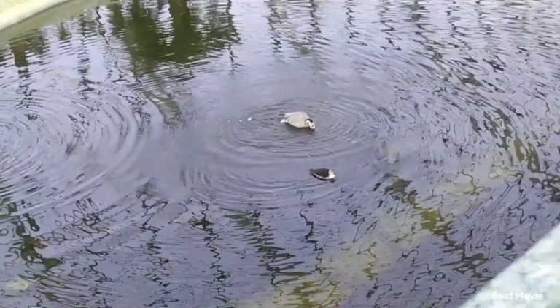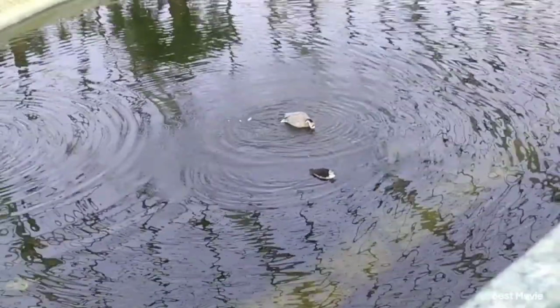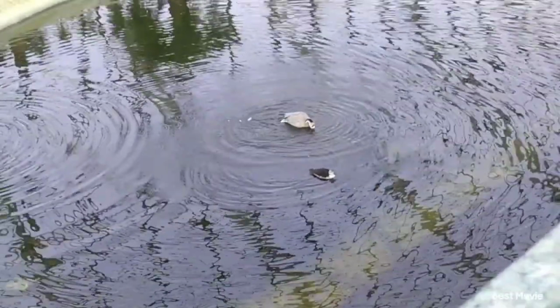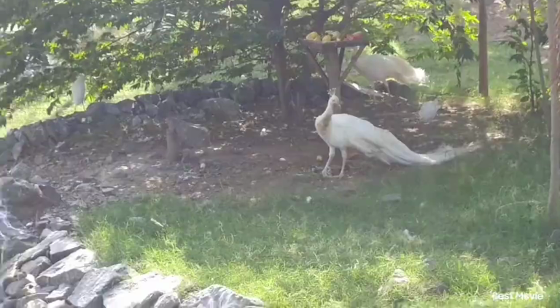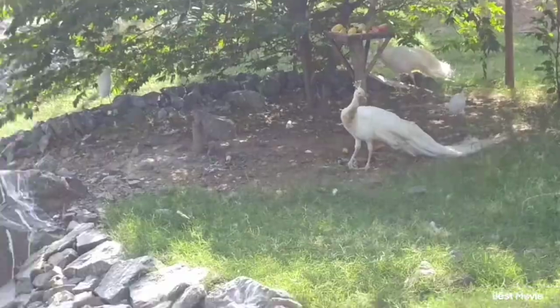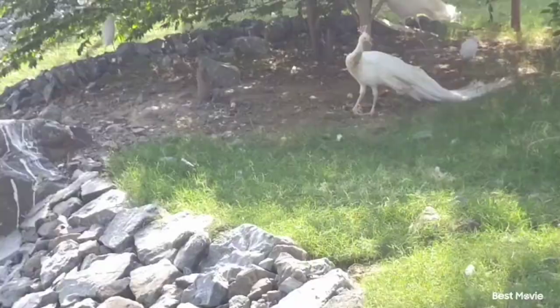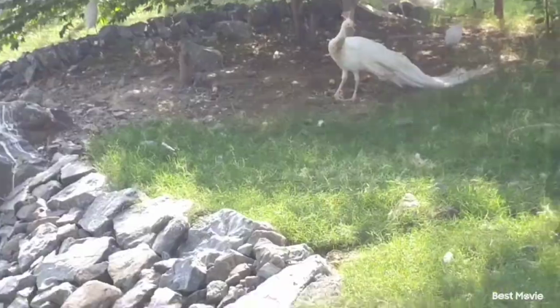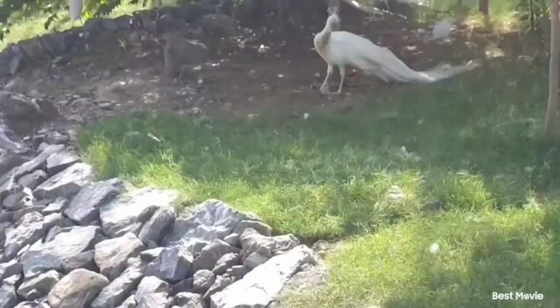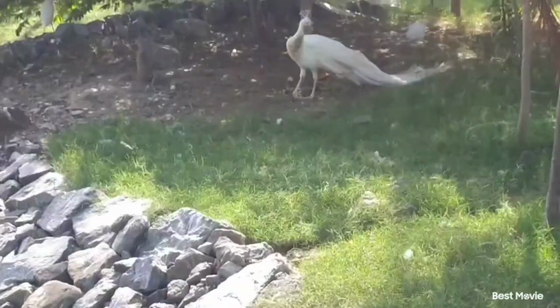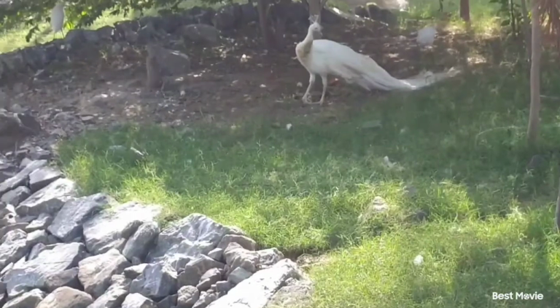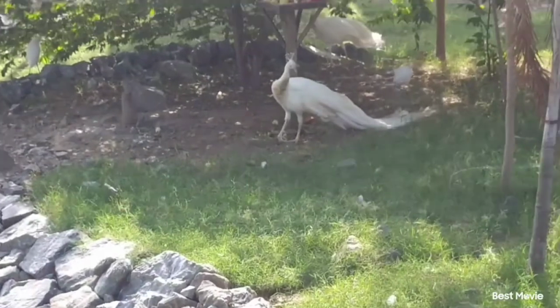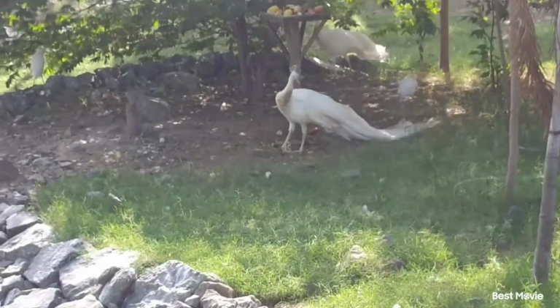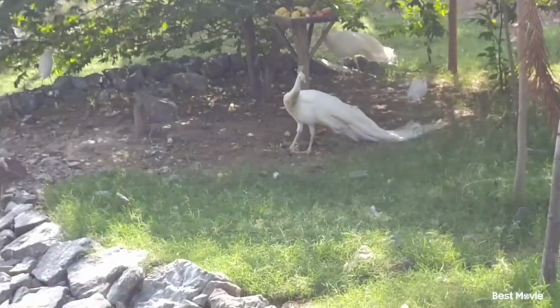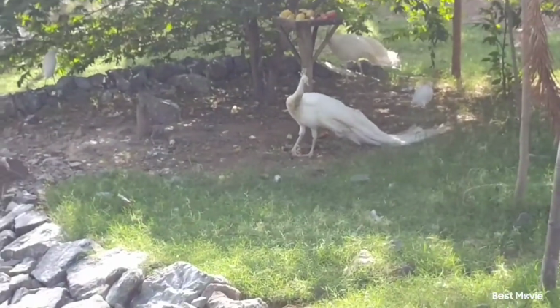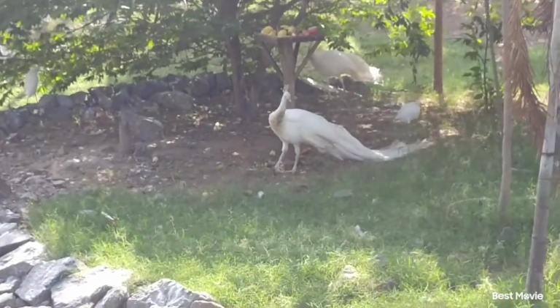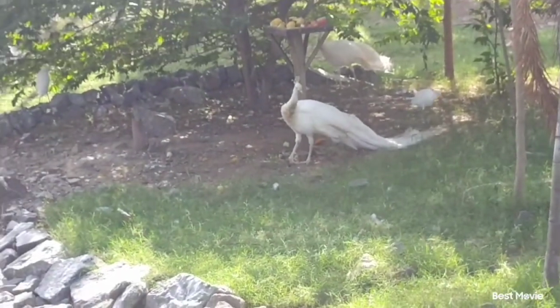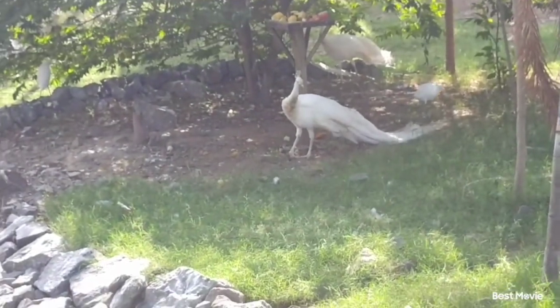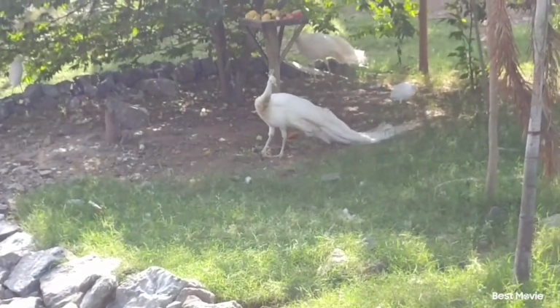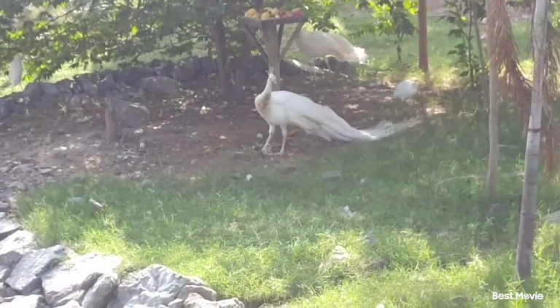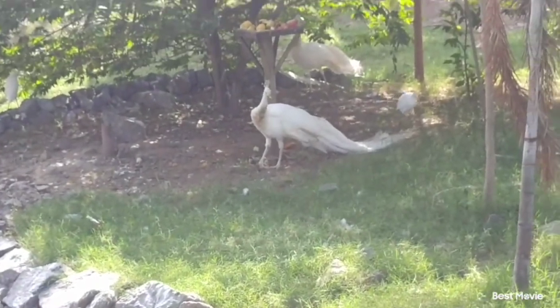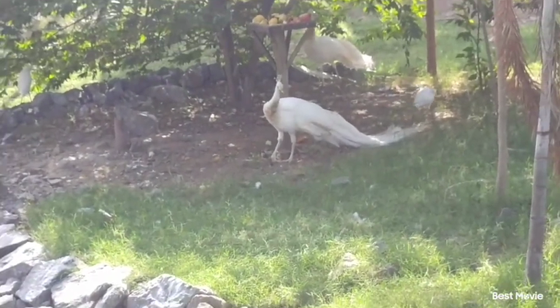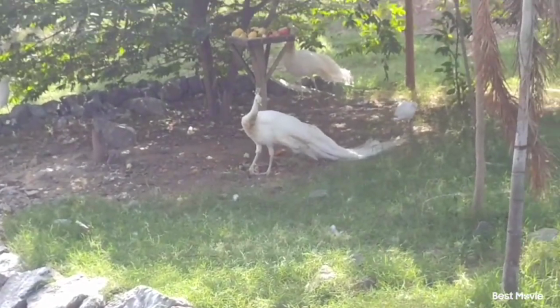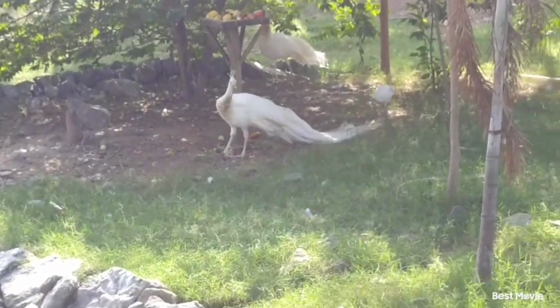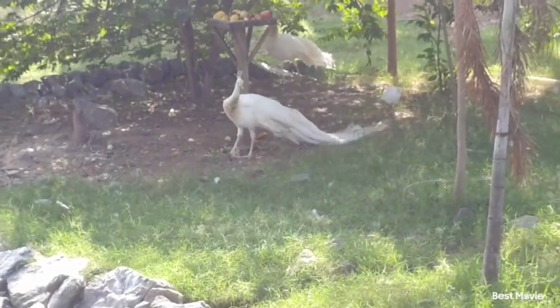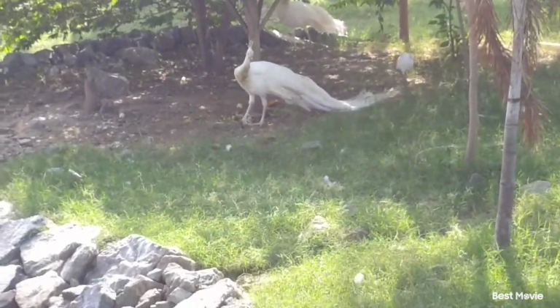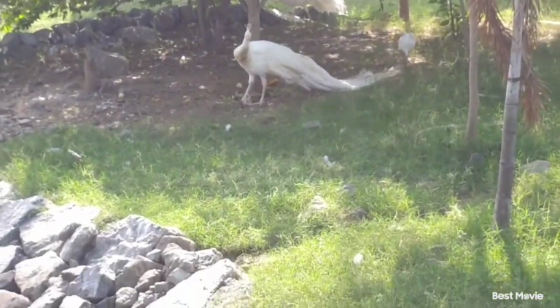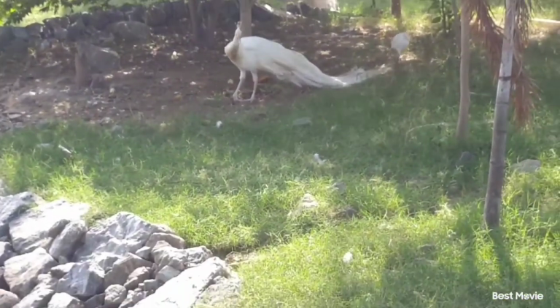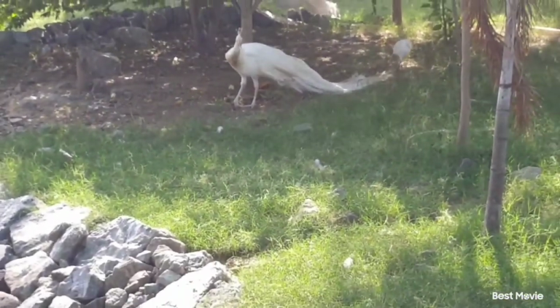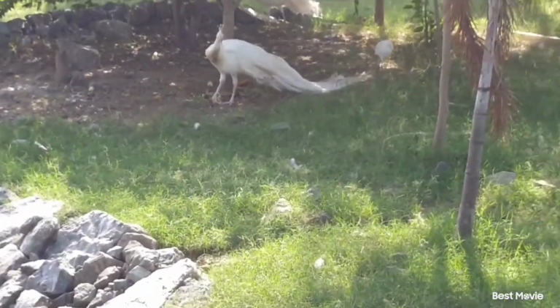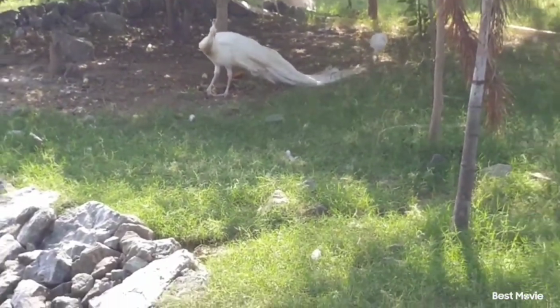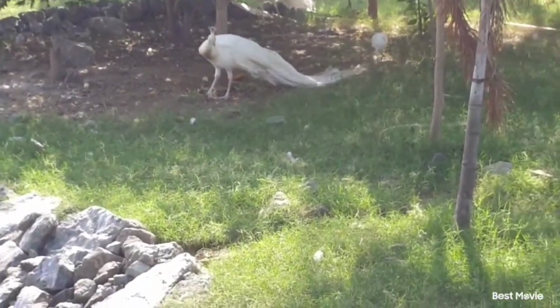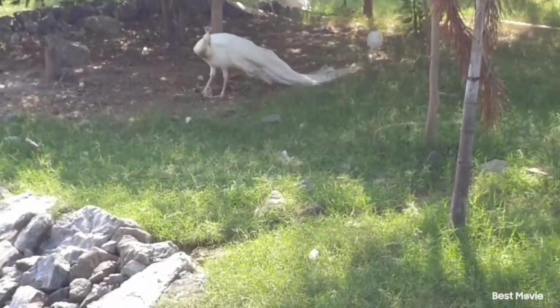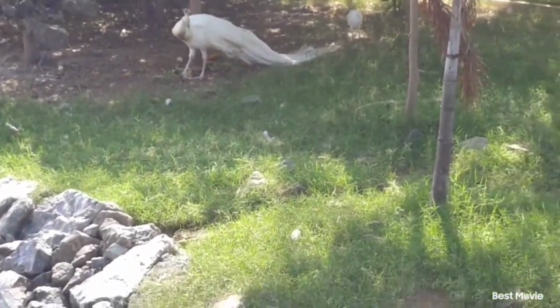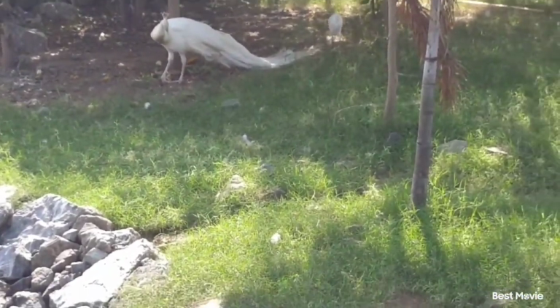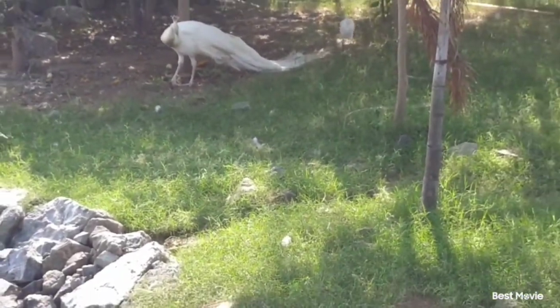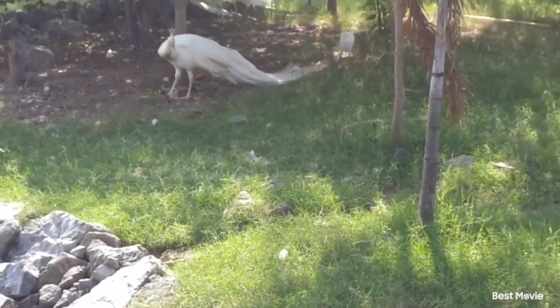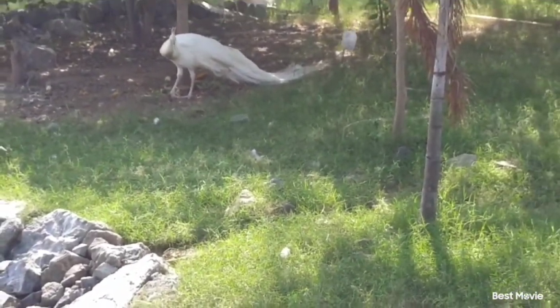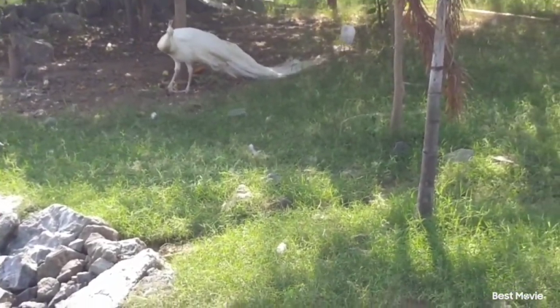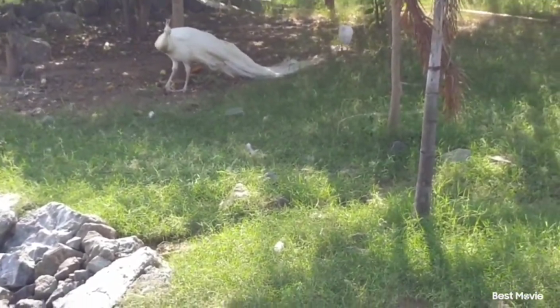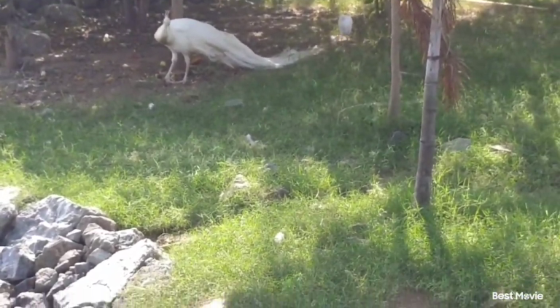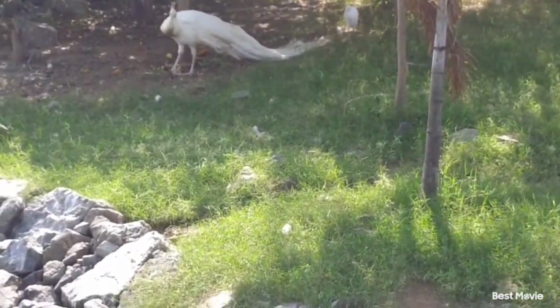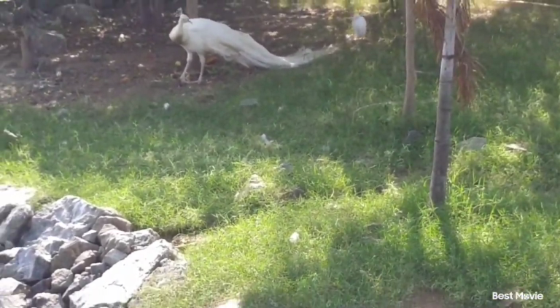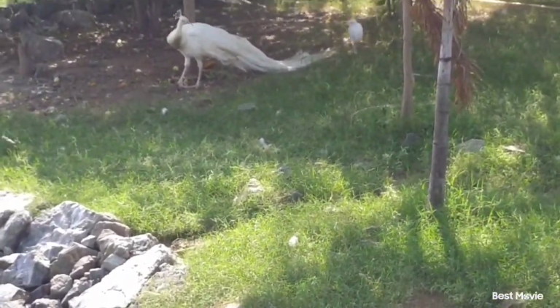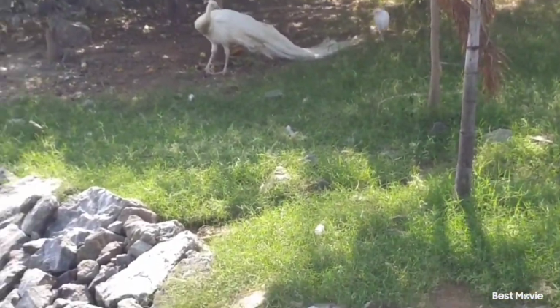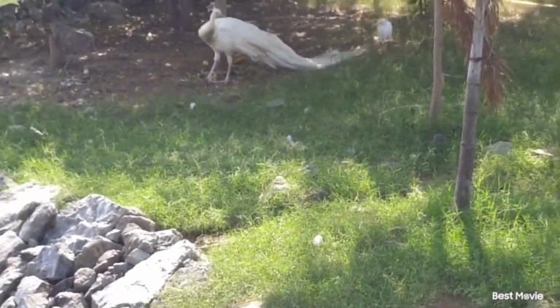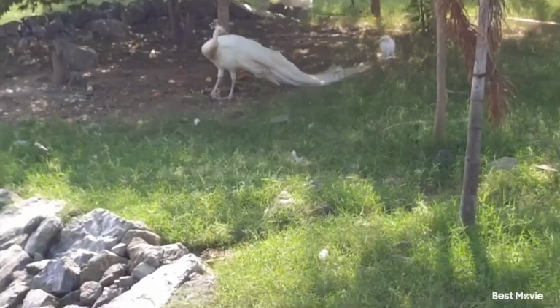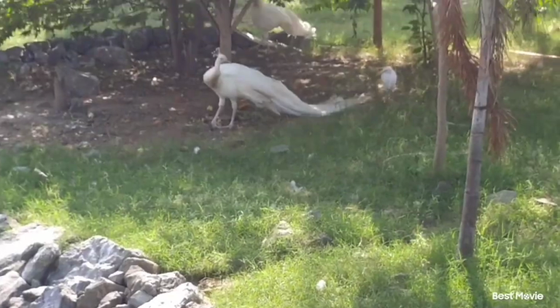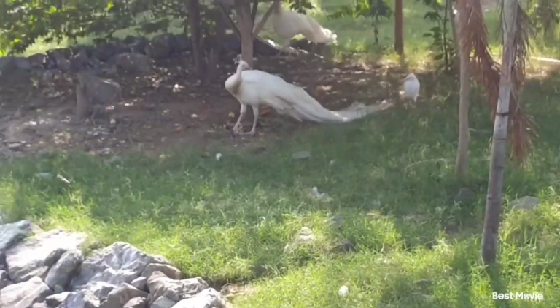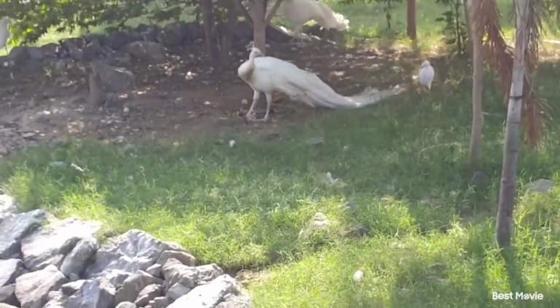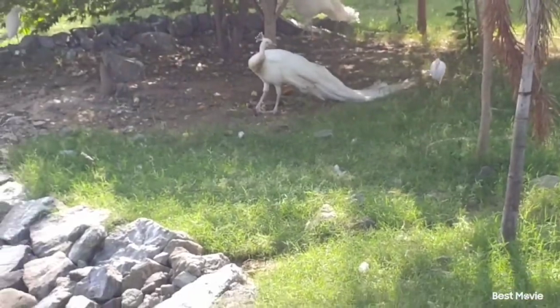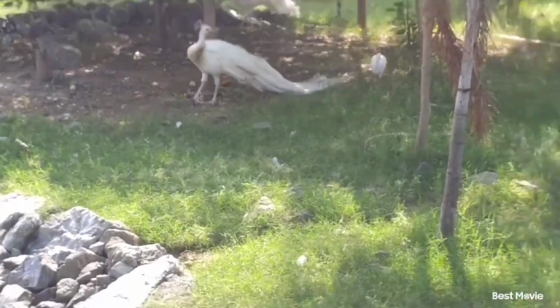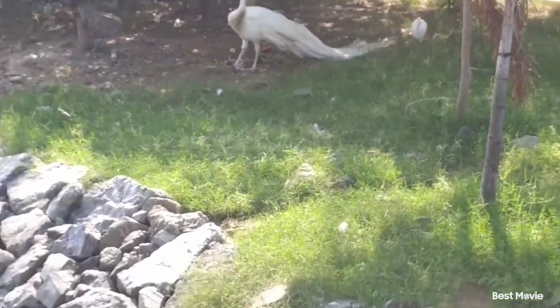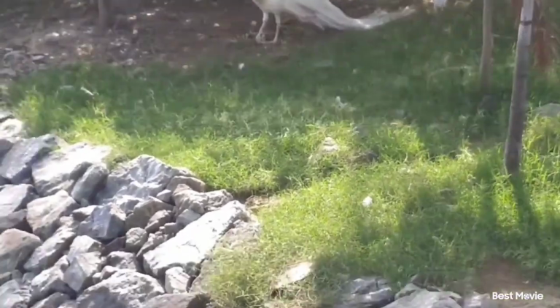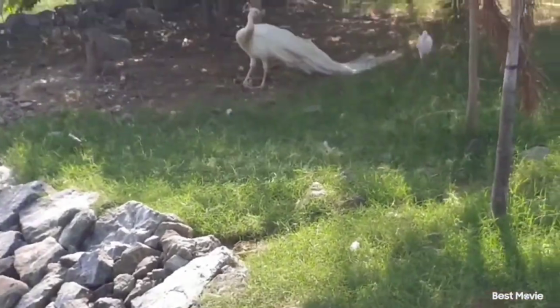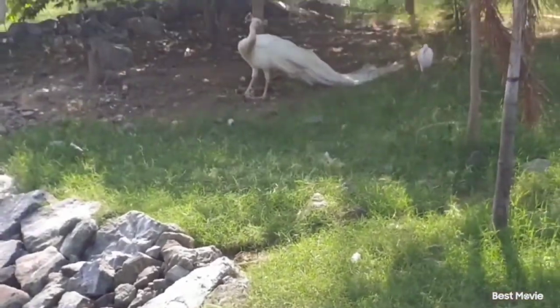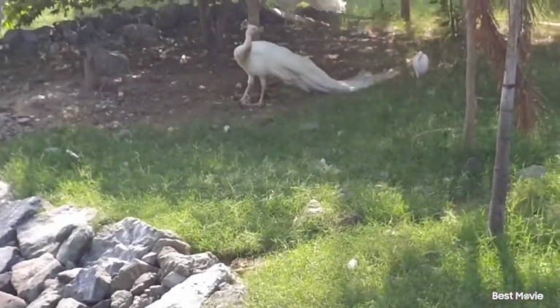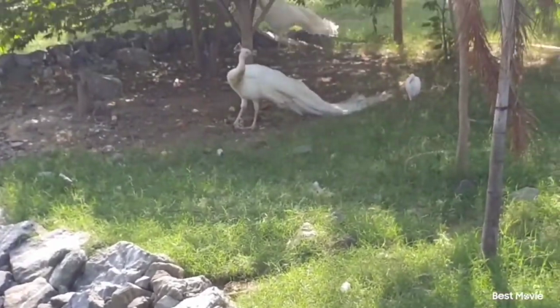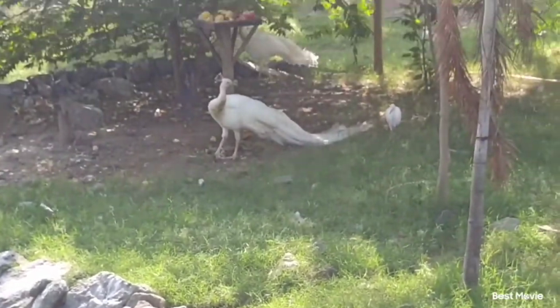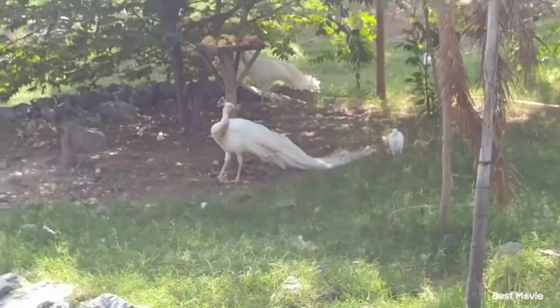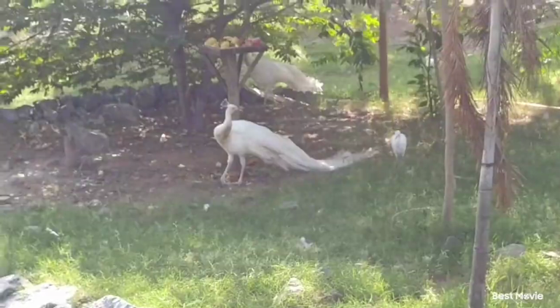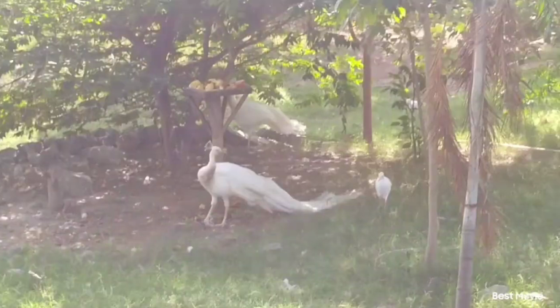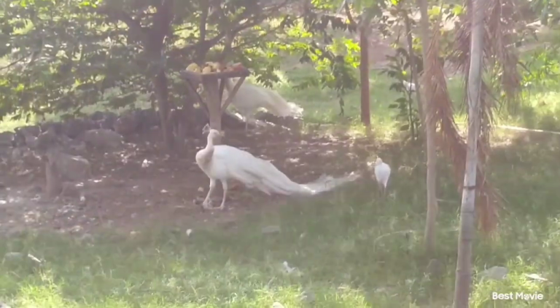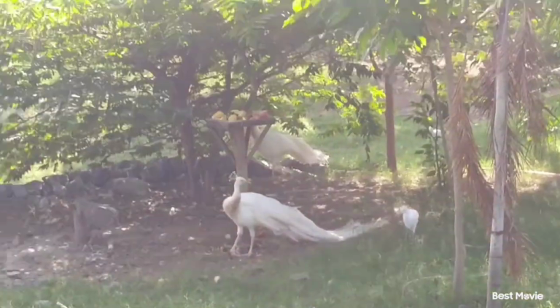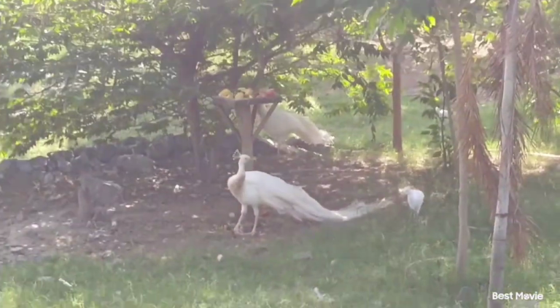Look at this white peacock! I have seen a white peacock for the first time. They are so beautiful.